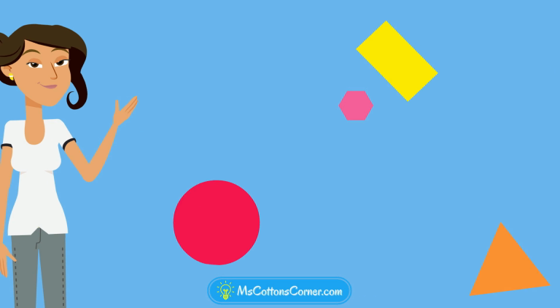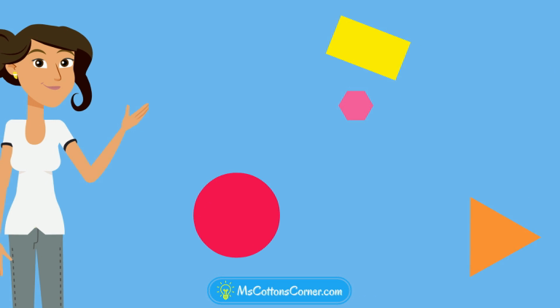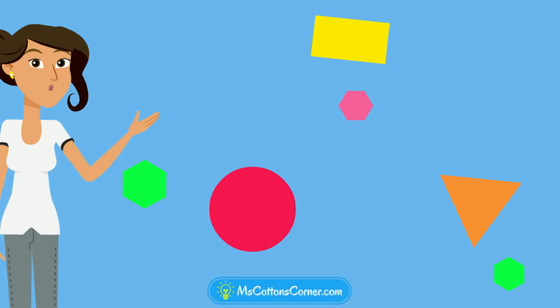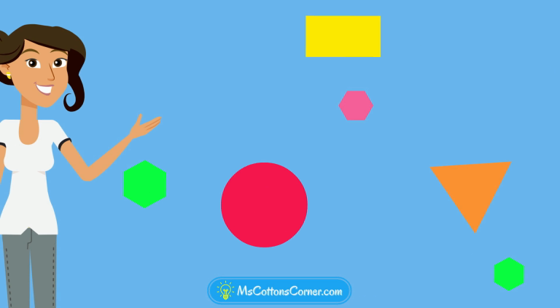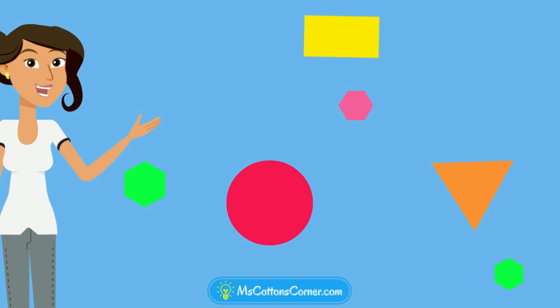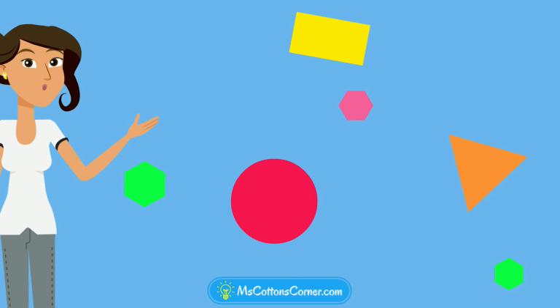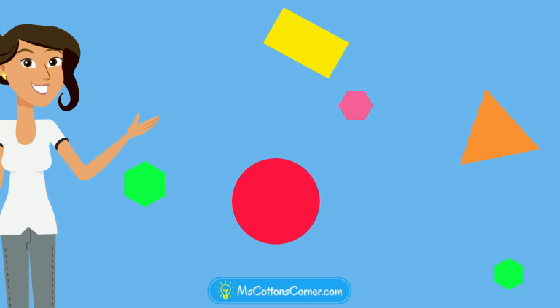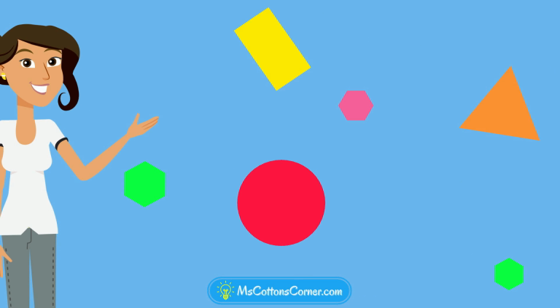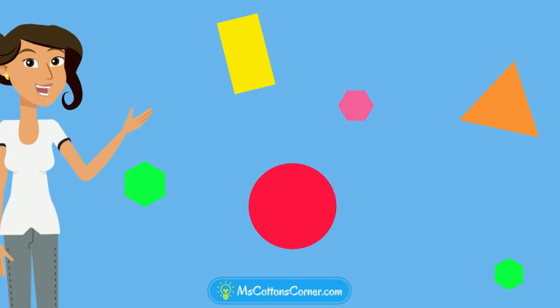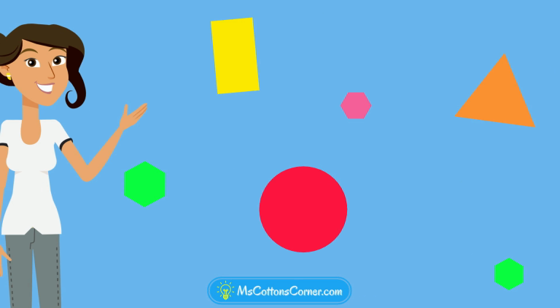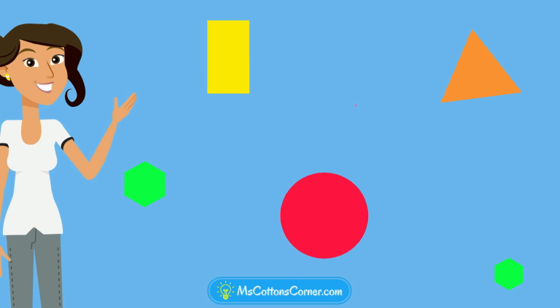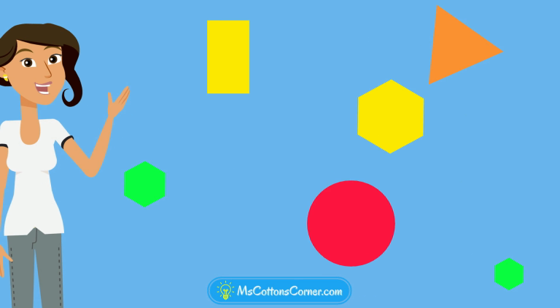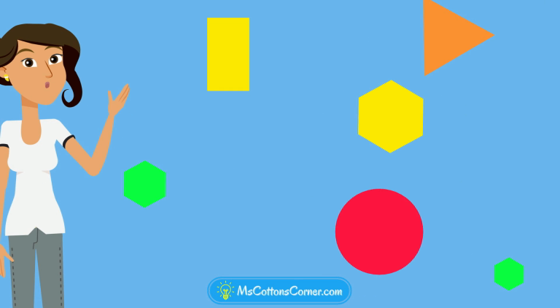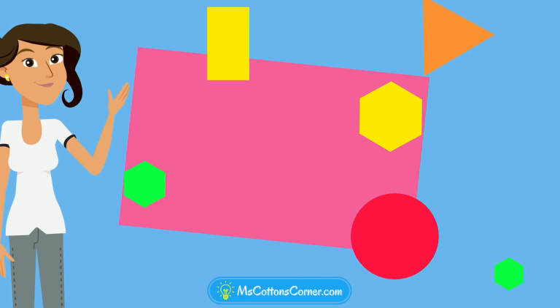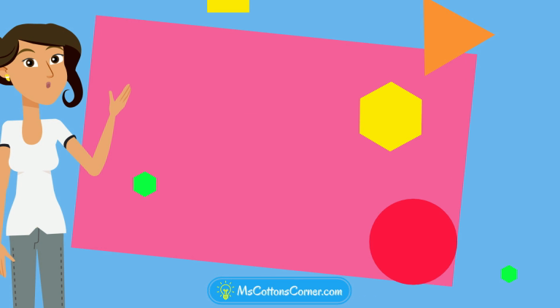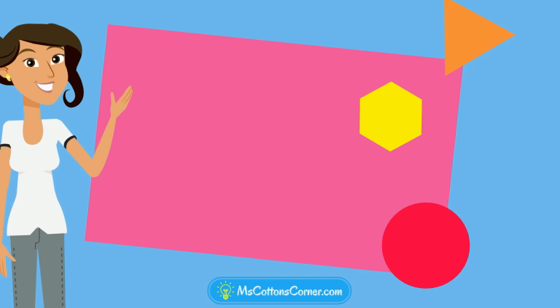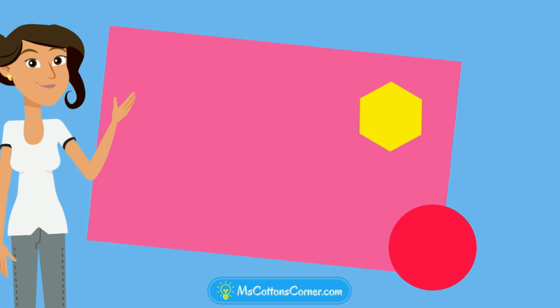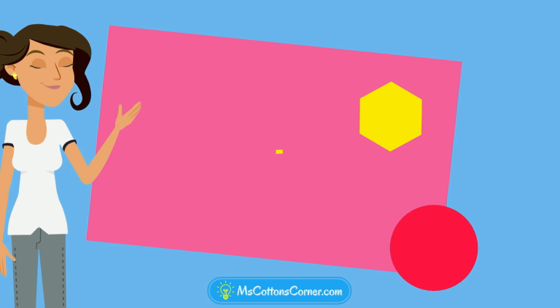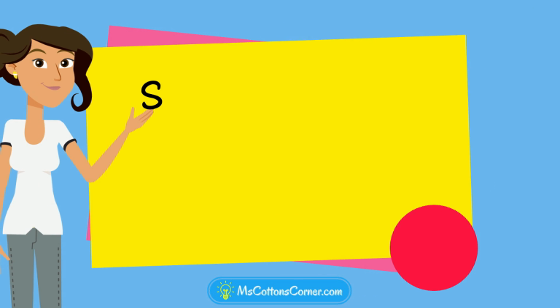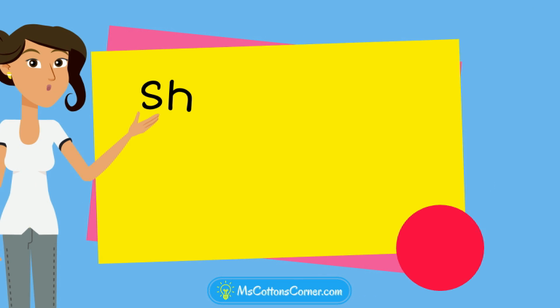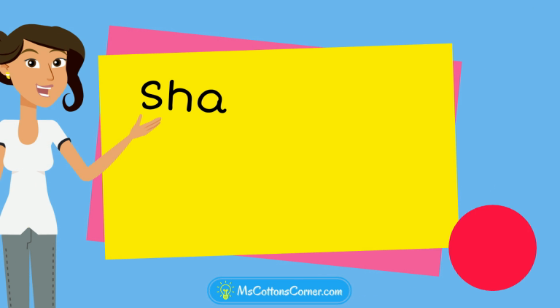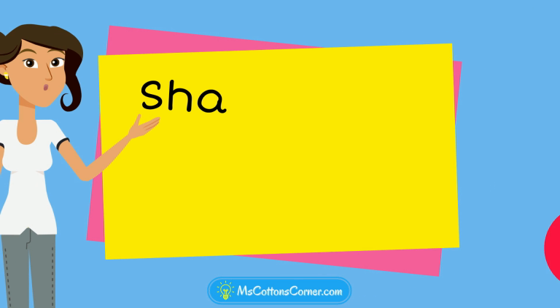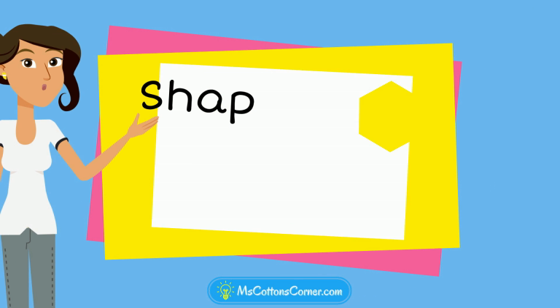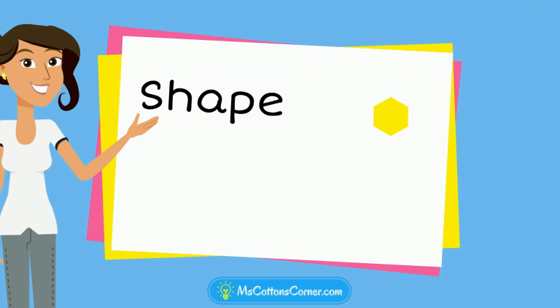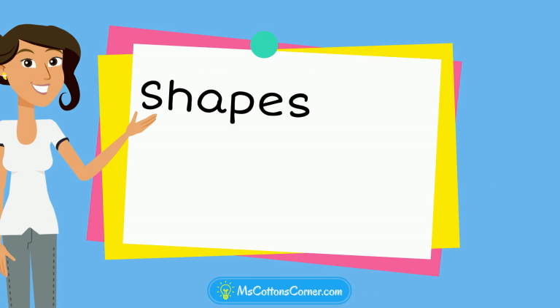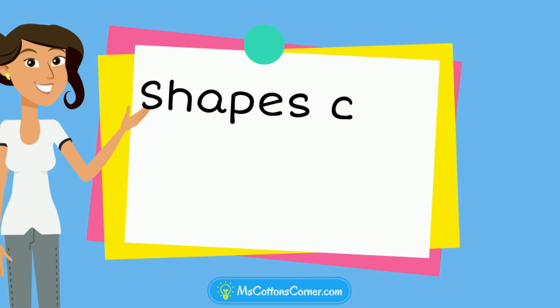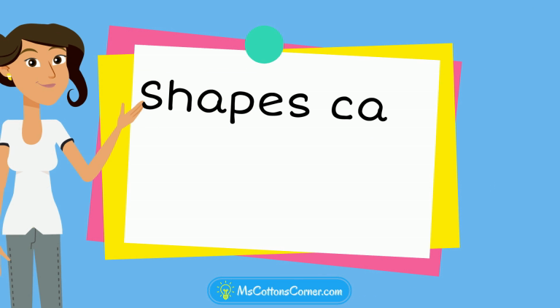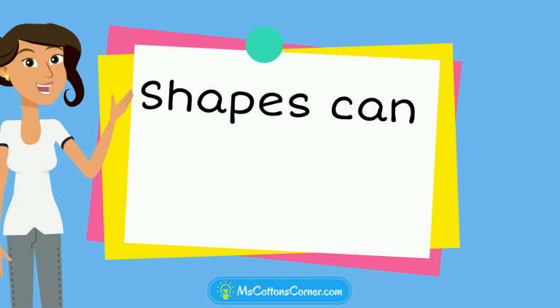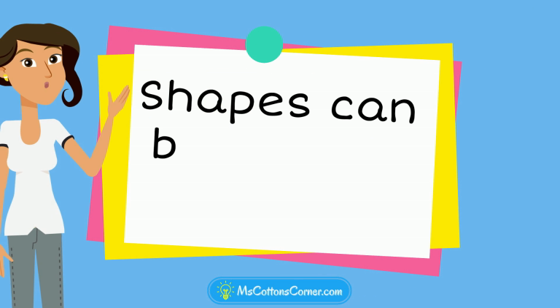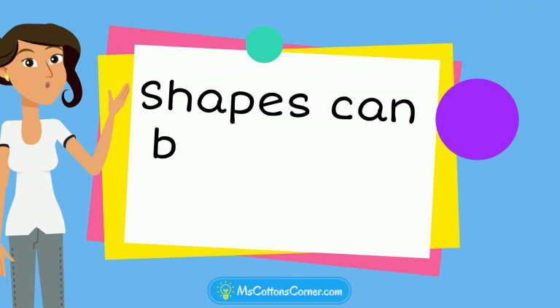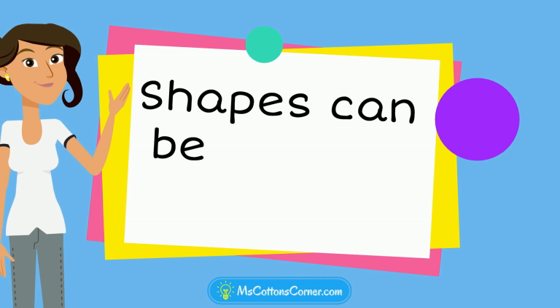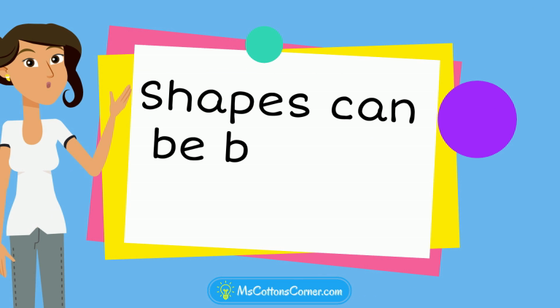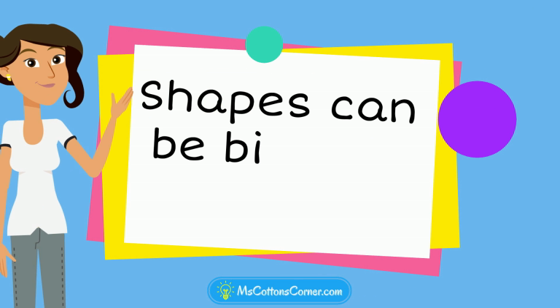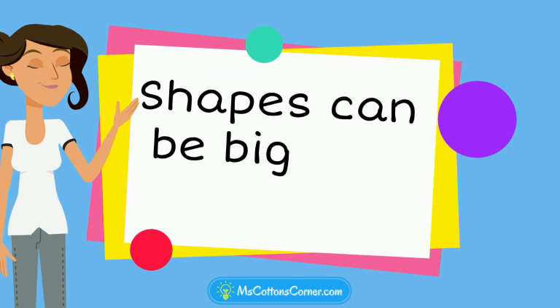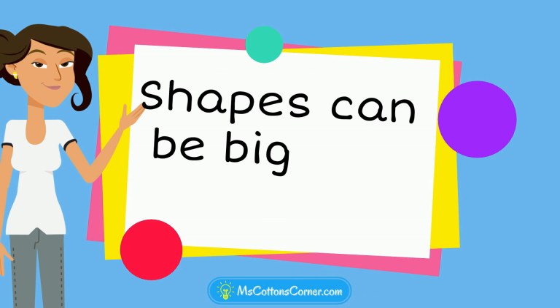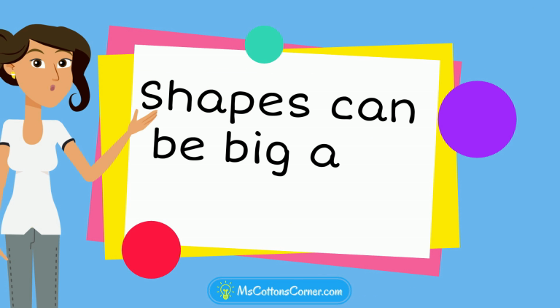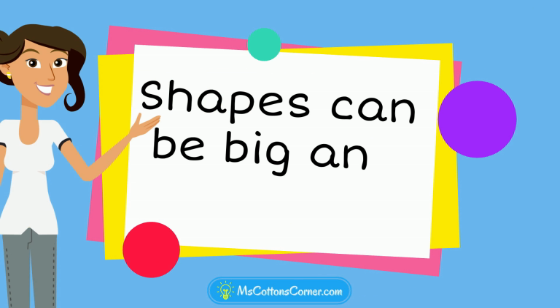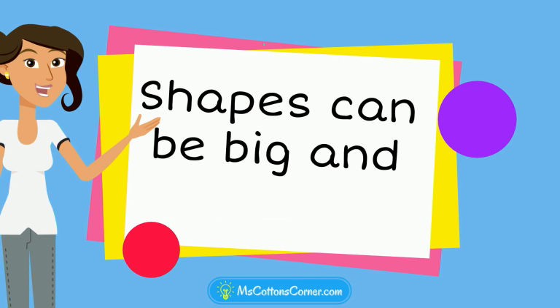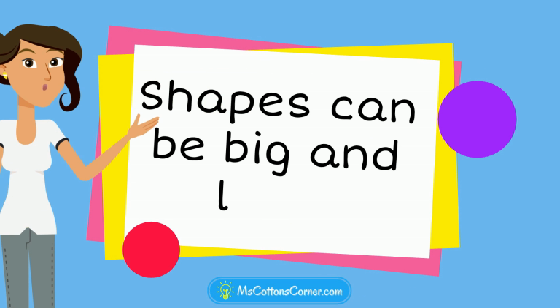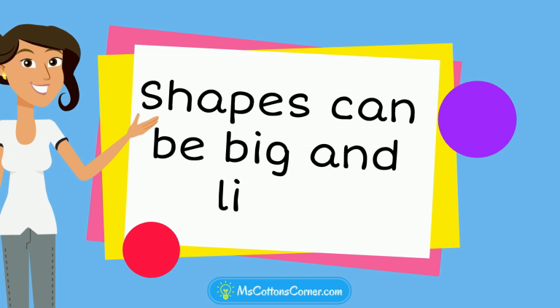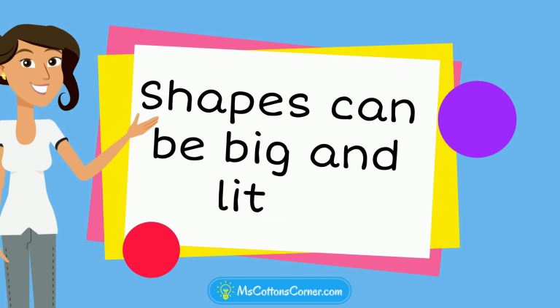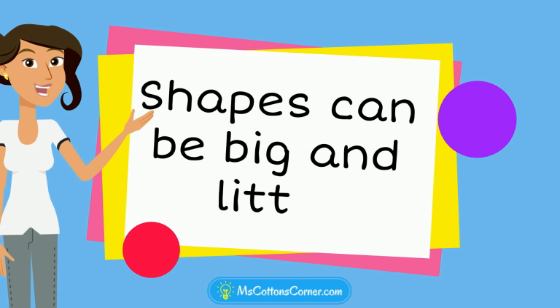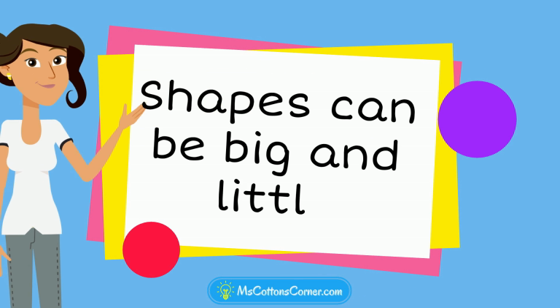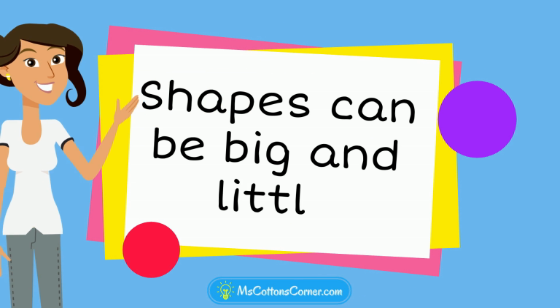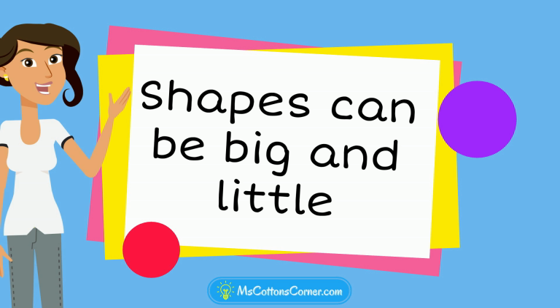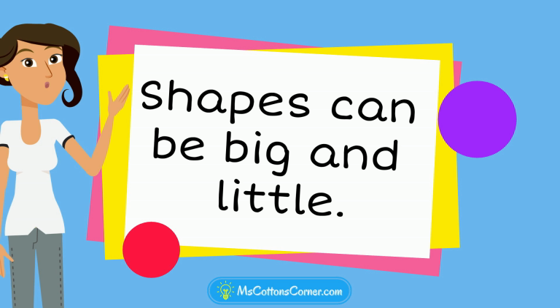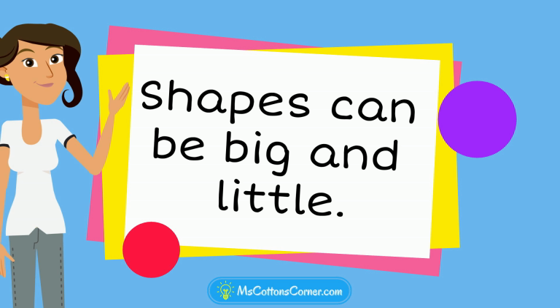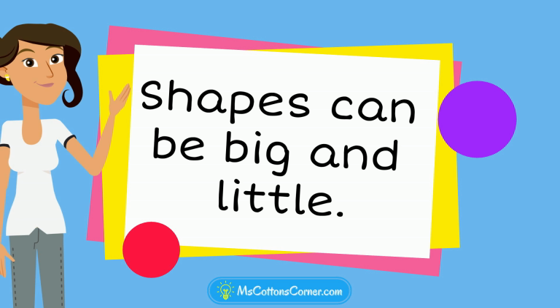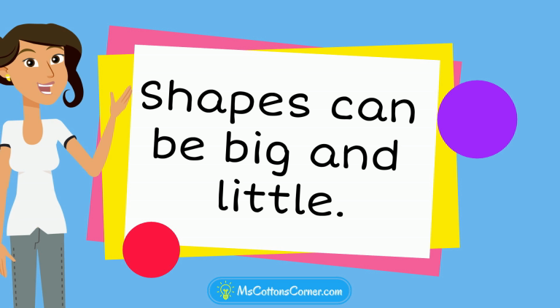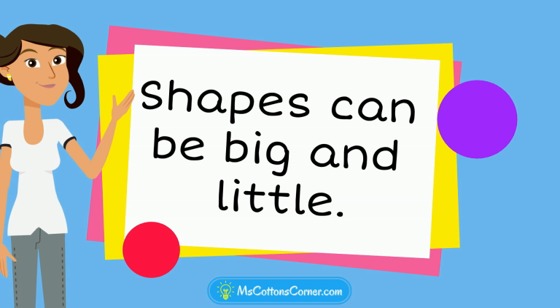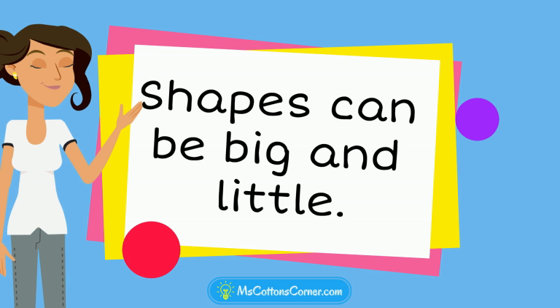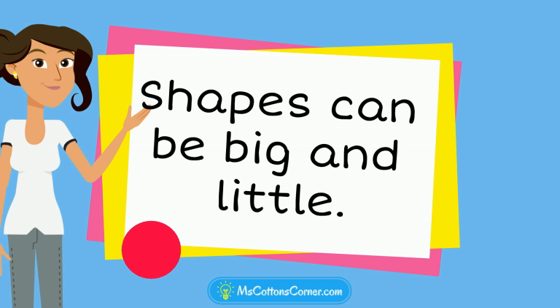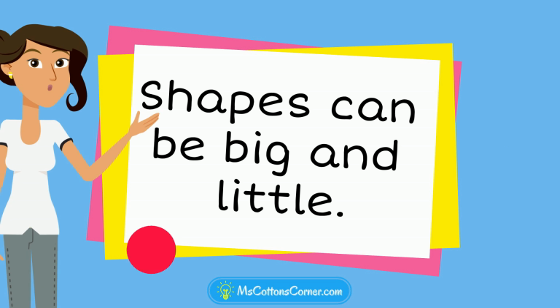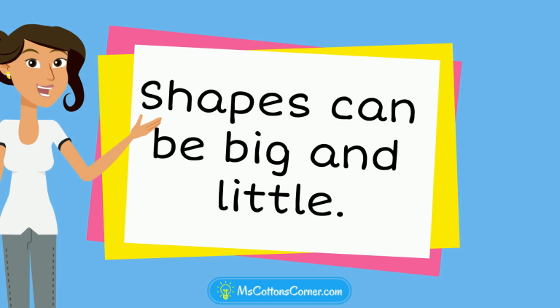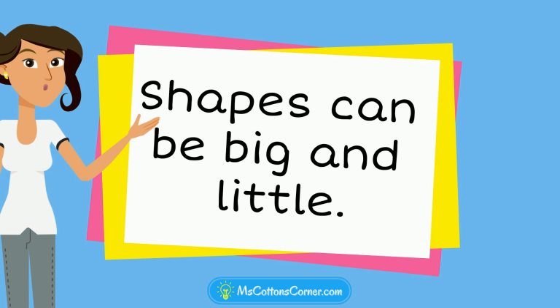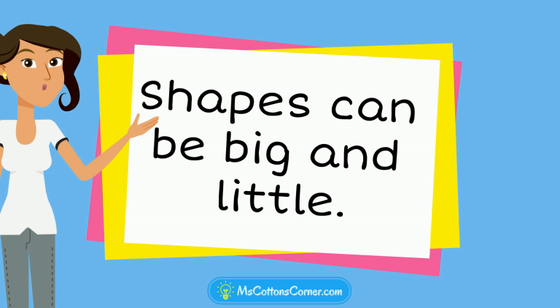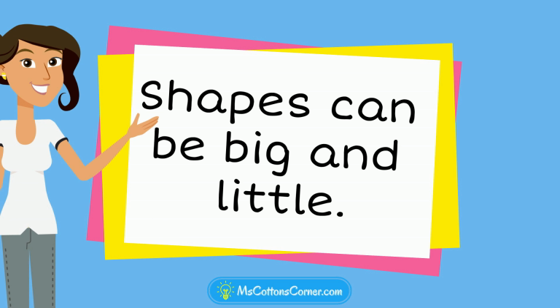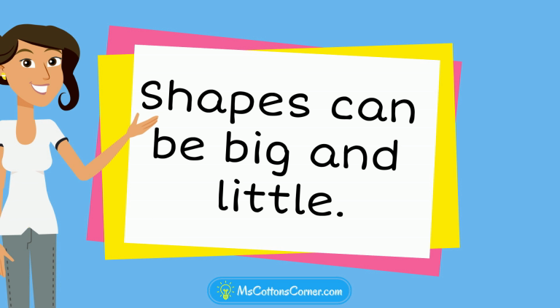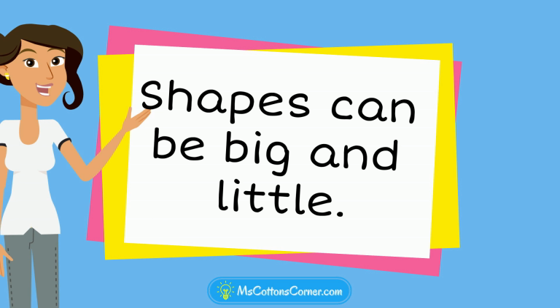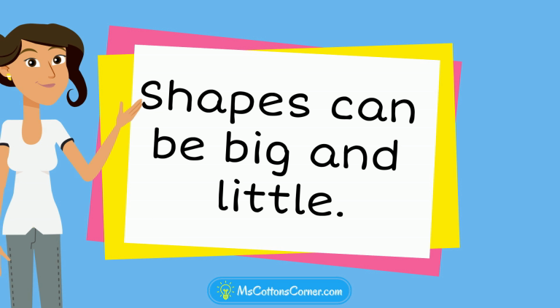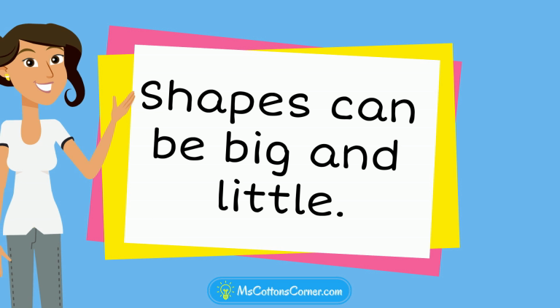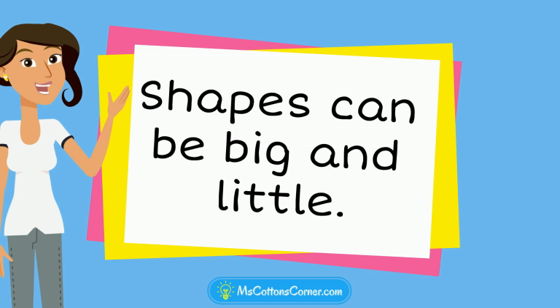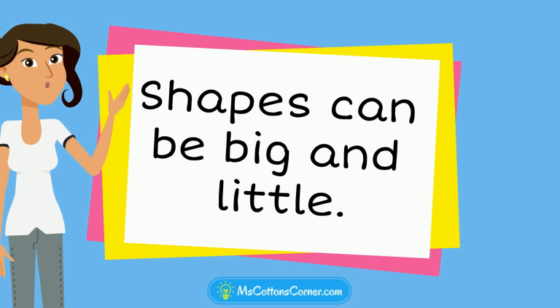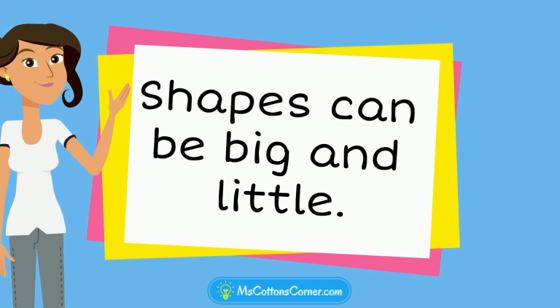Some shapes are big and some shapes are little. Can you tell which shapes are big and which ones are little?